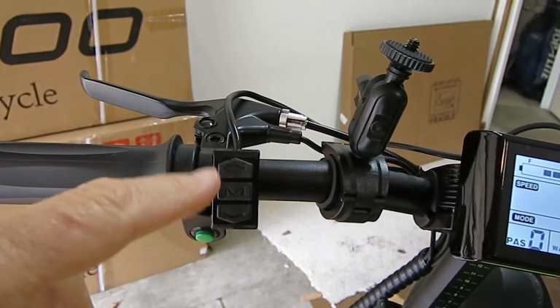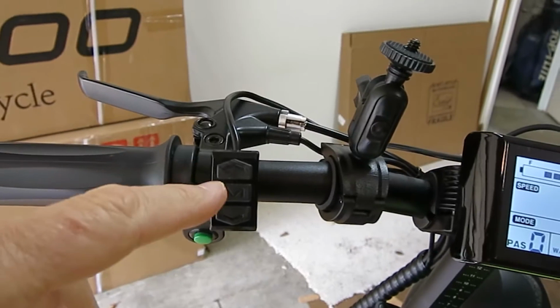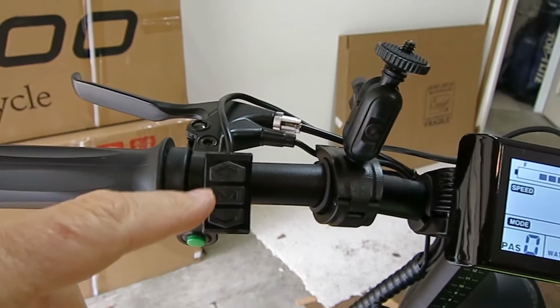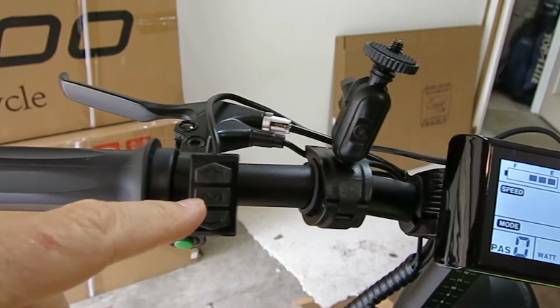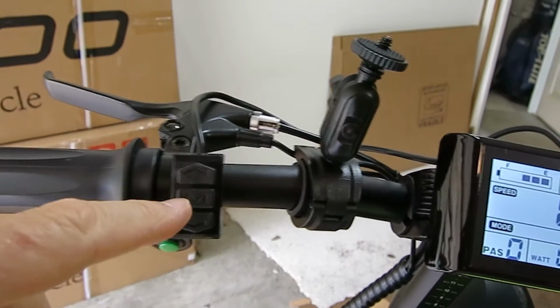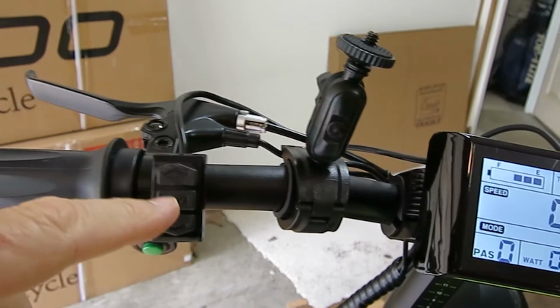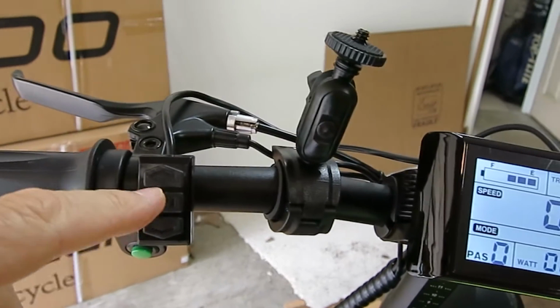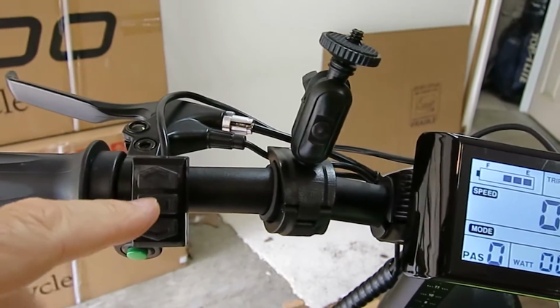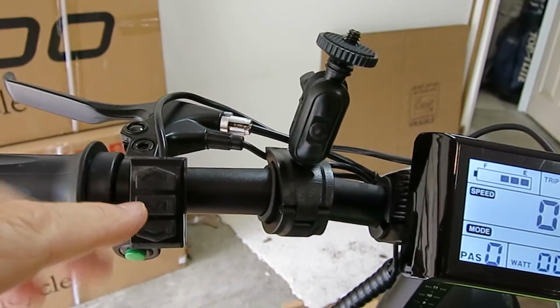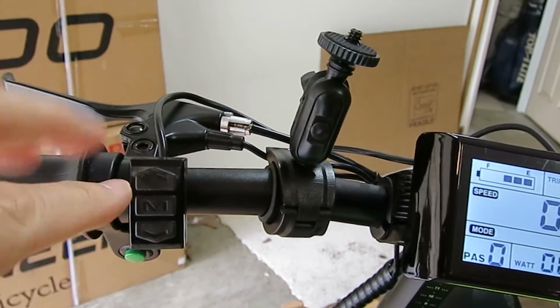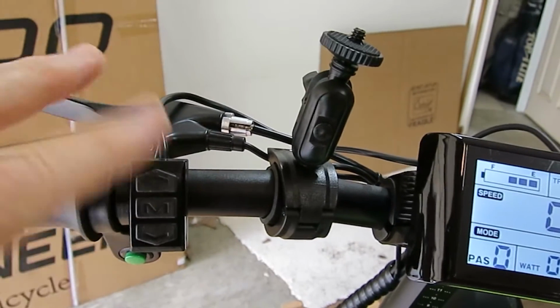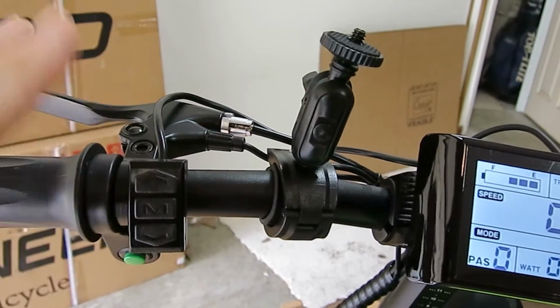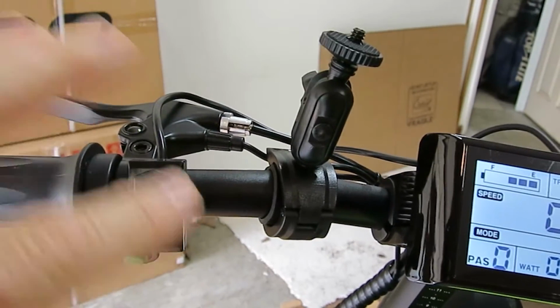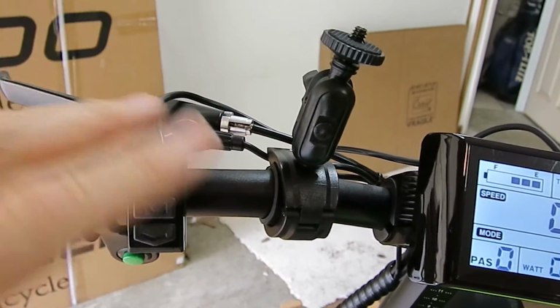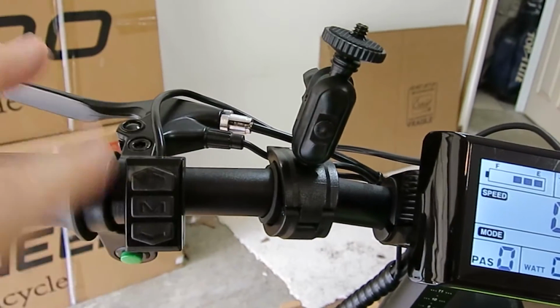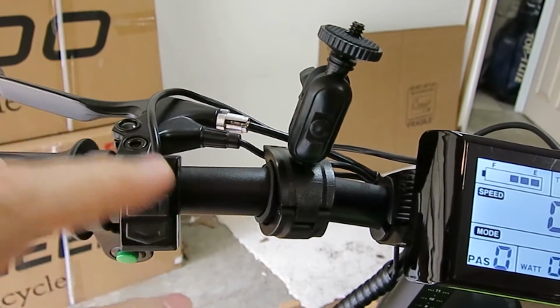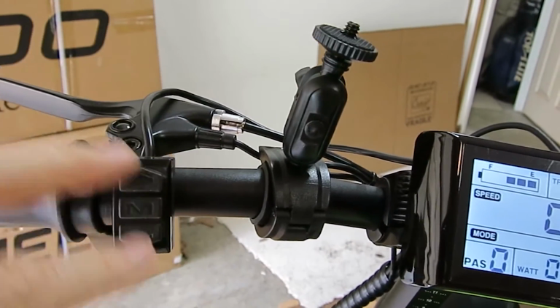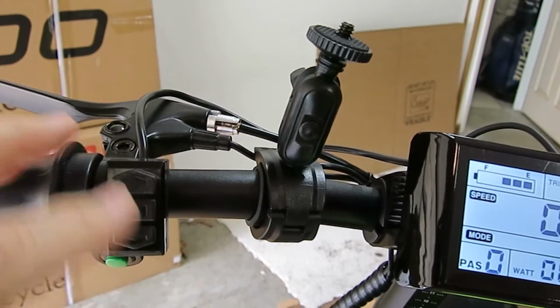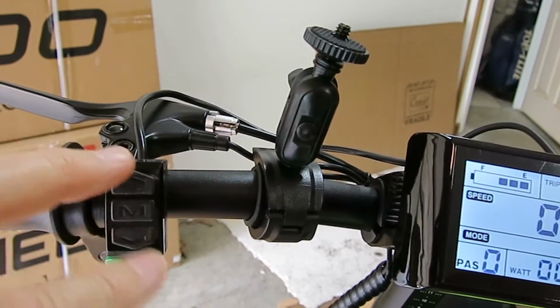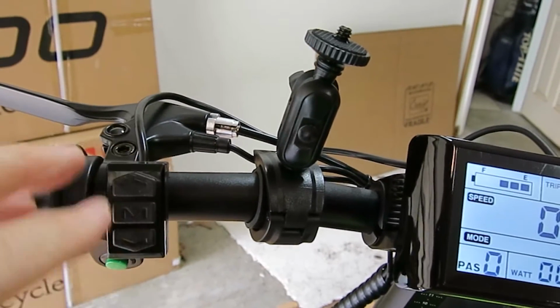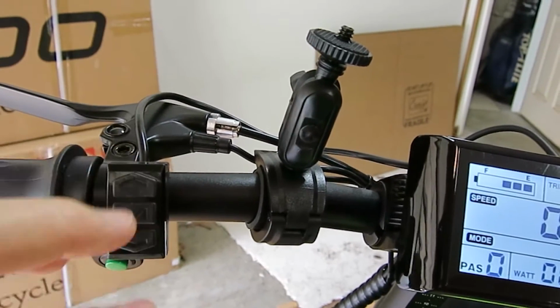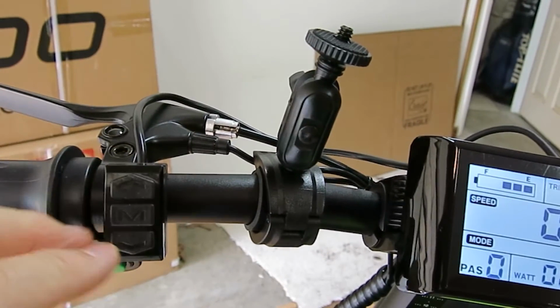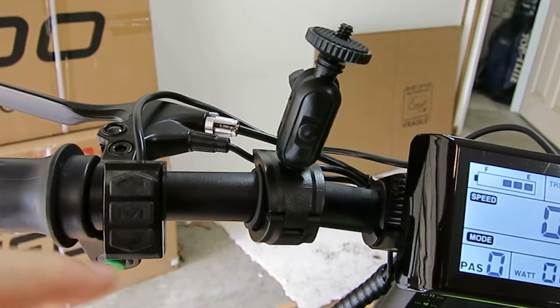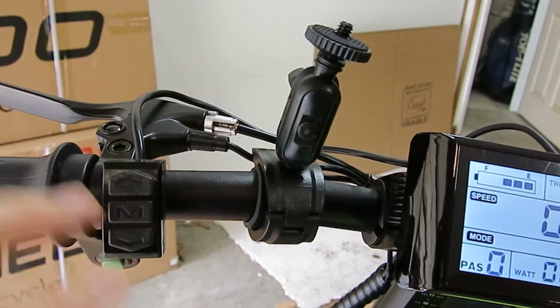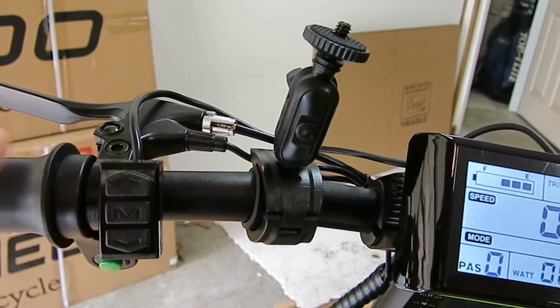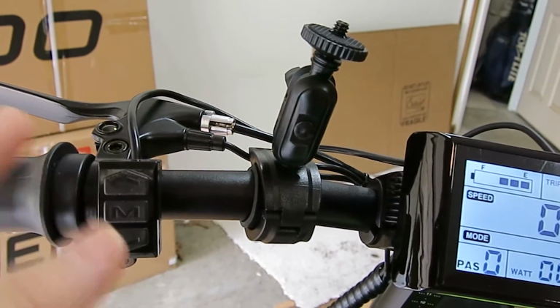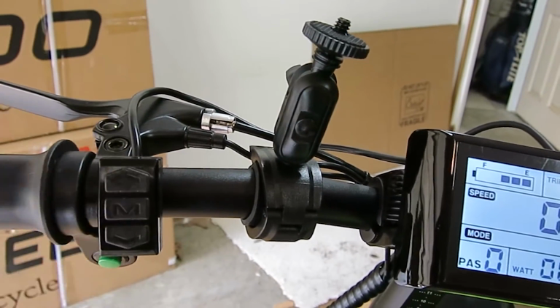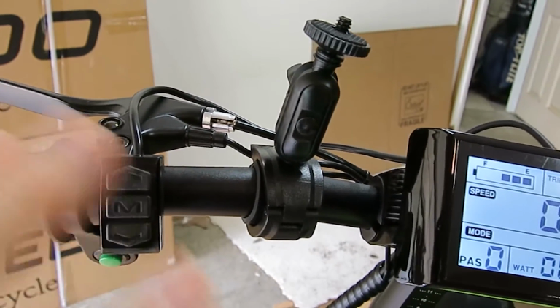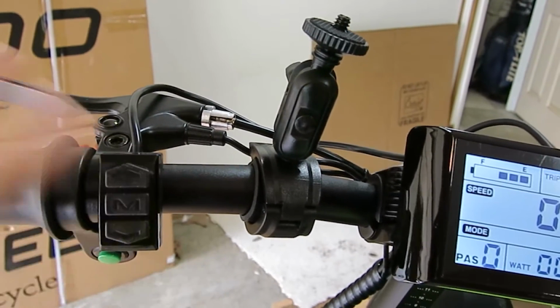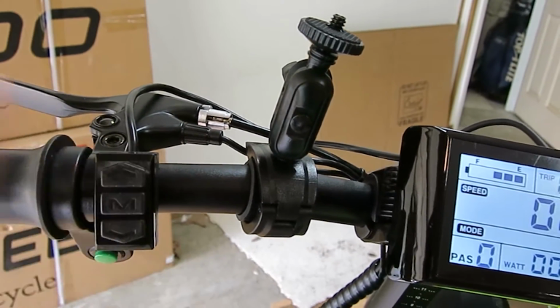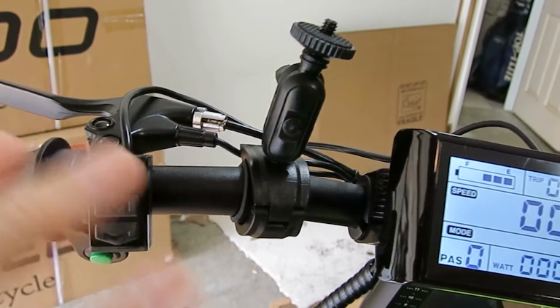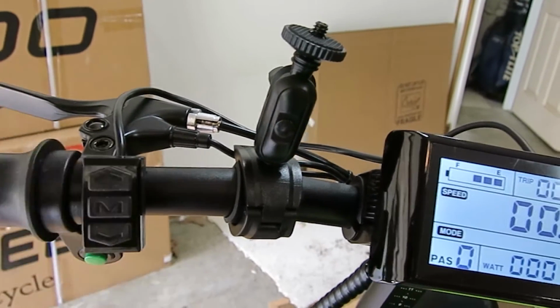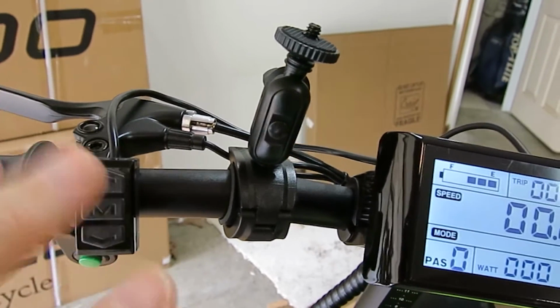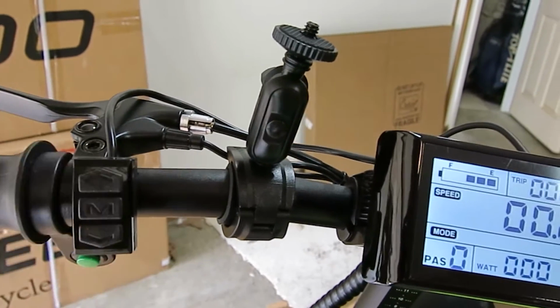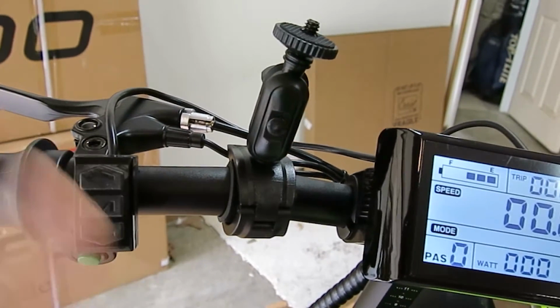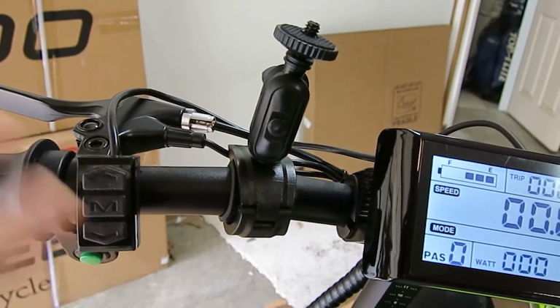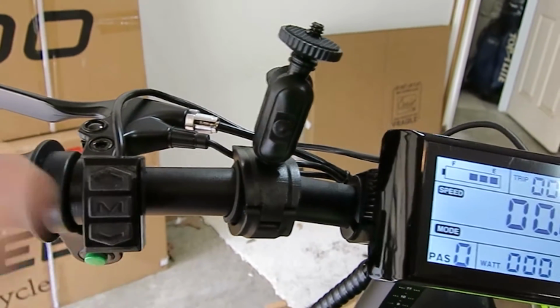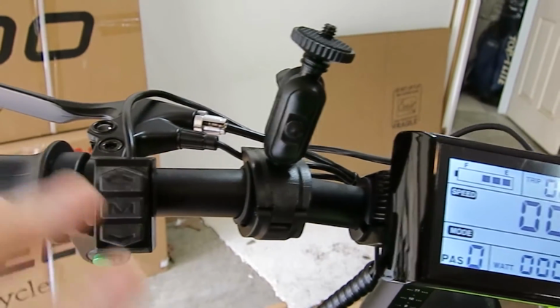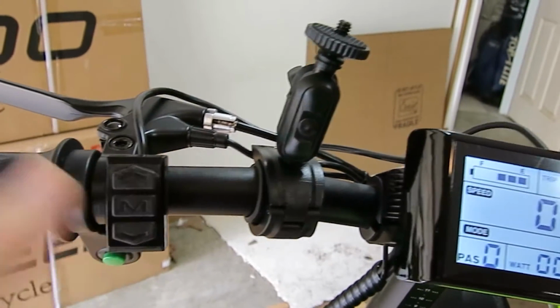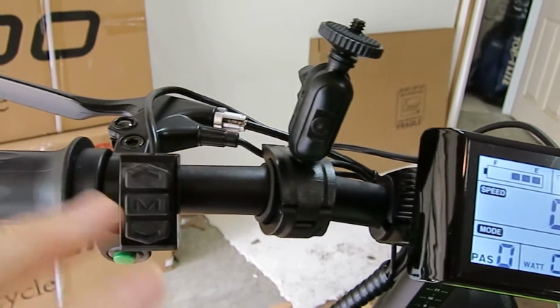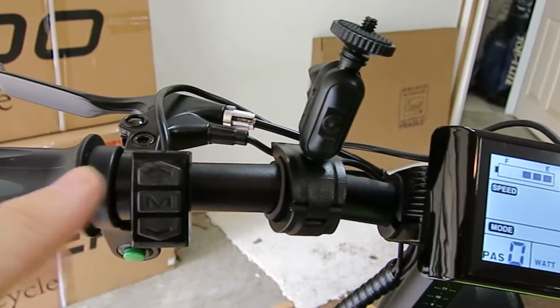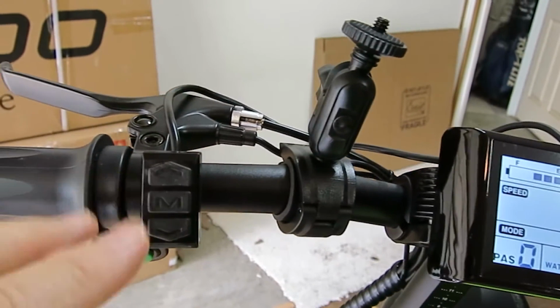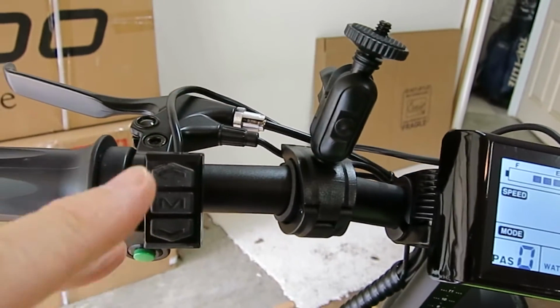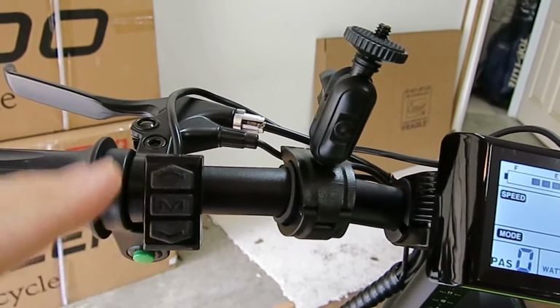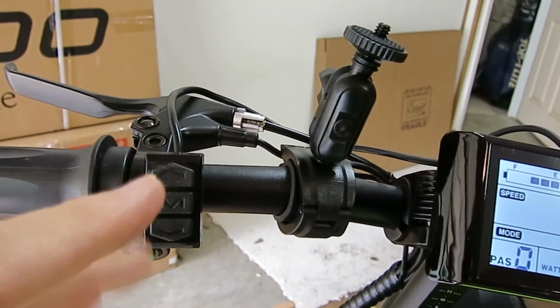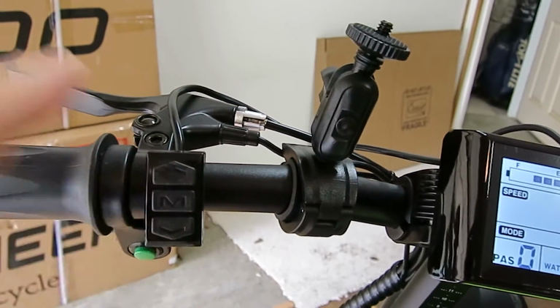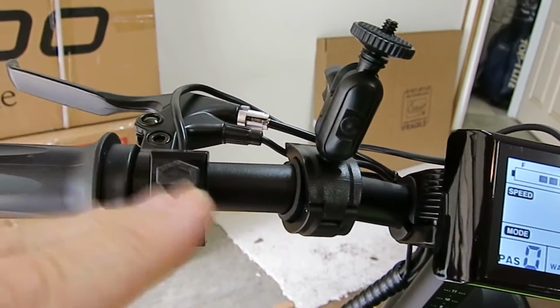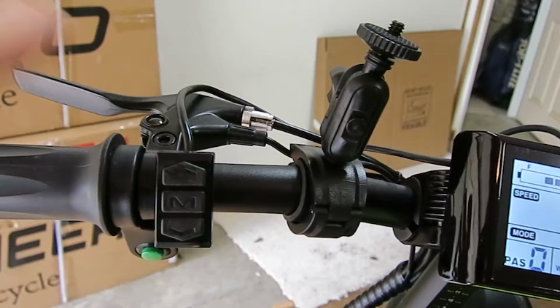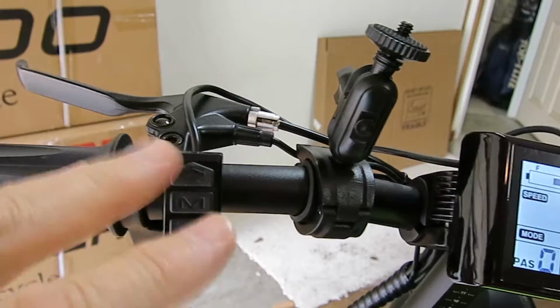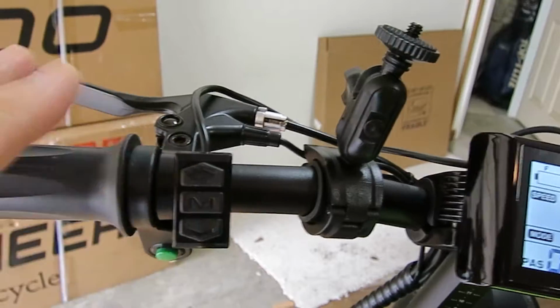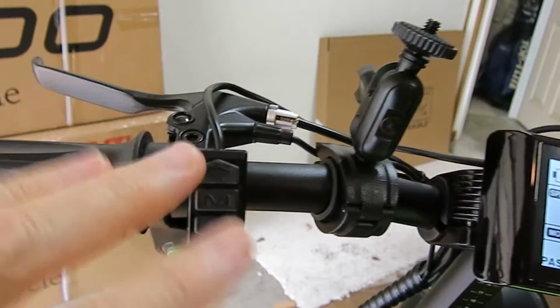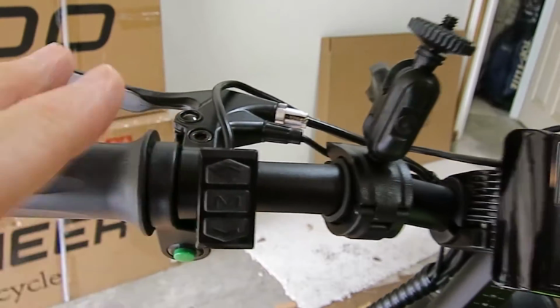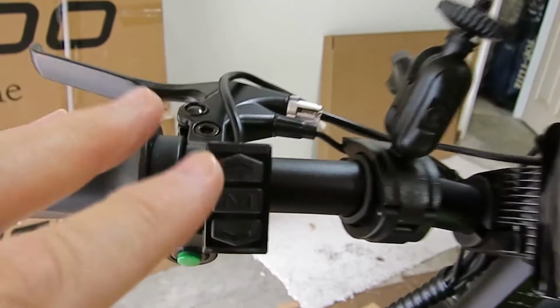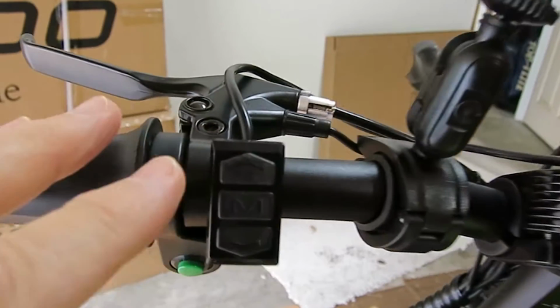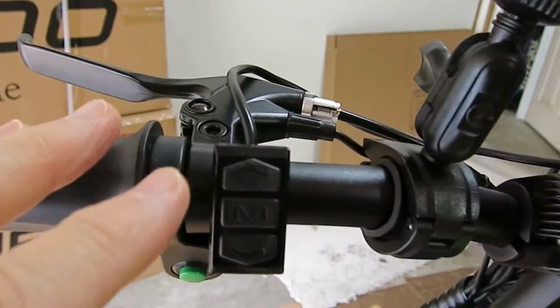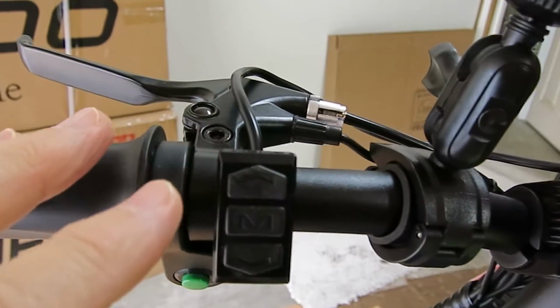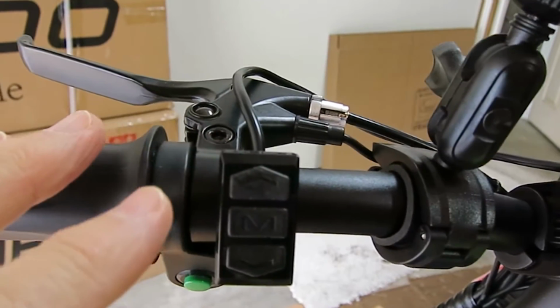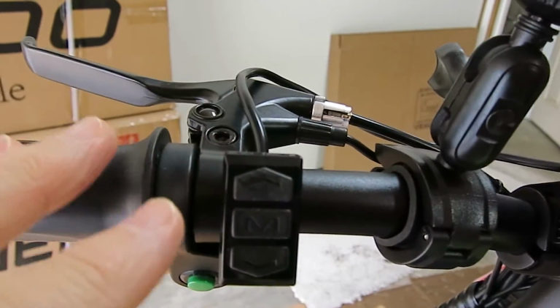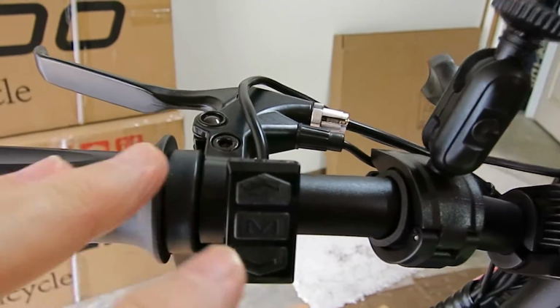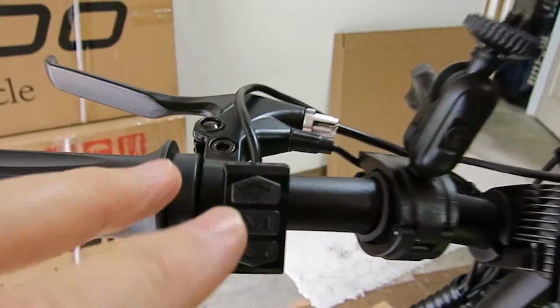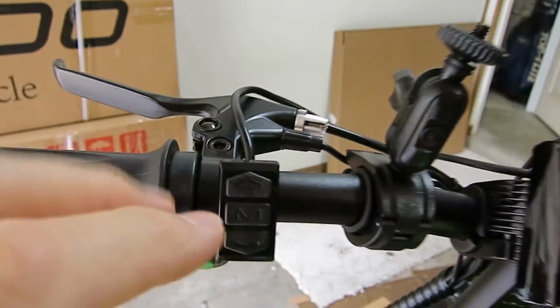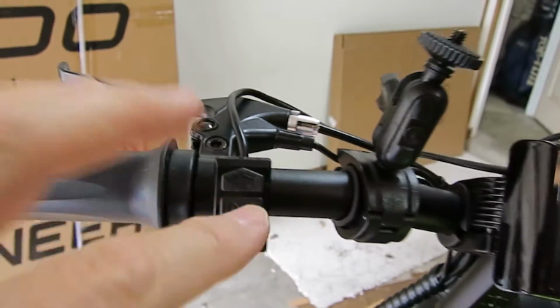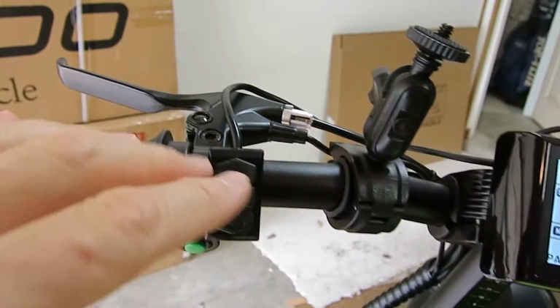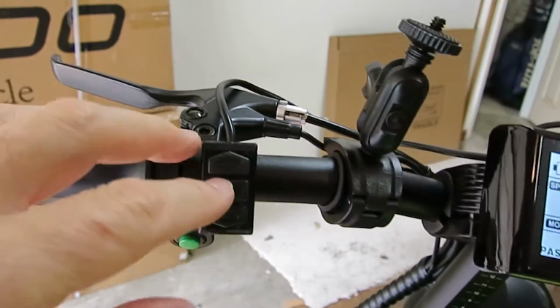Don't touch those buttons. You'll mess things up. Just ride the thing. Don't mess with them. No, no, no. Don't do that.